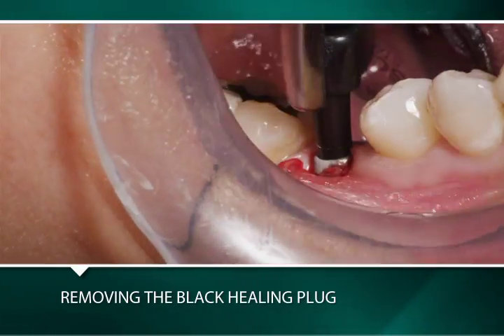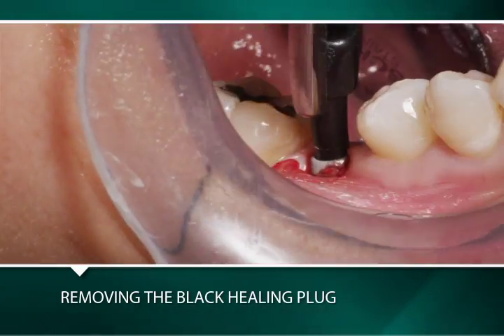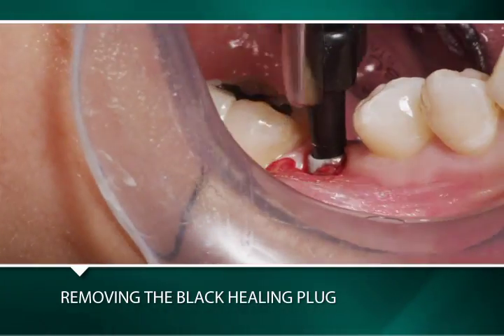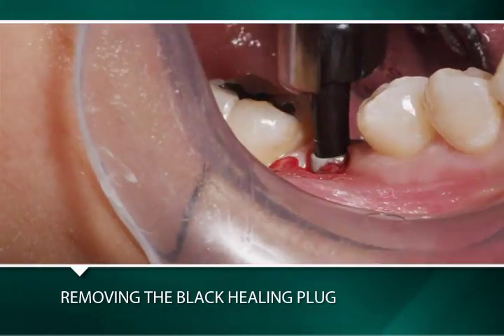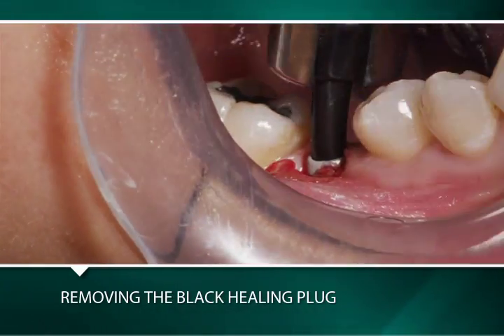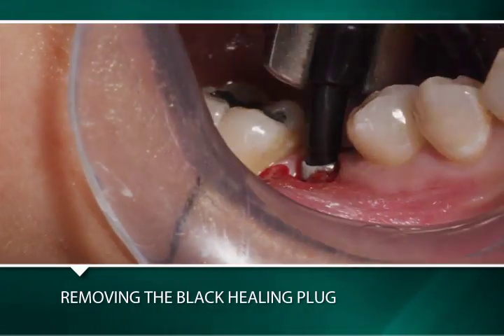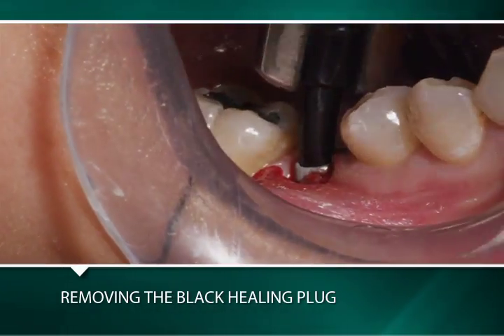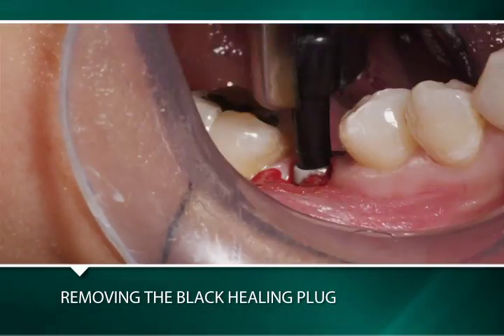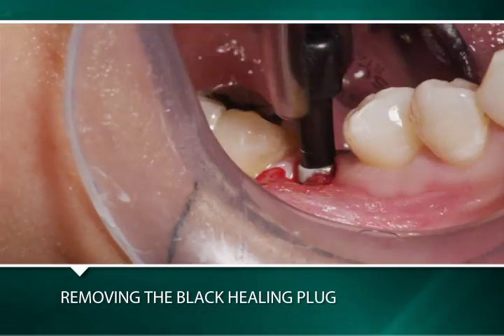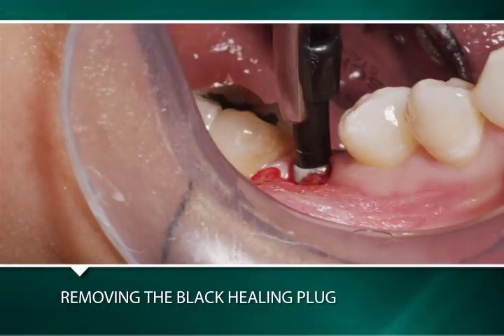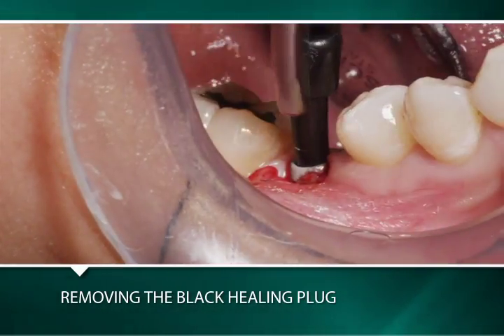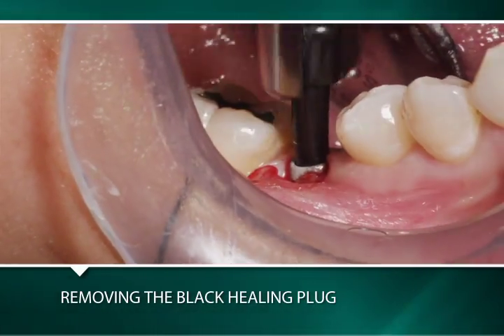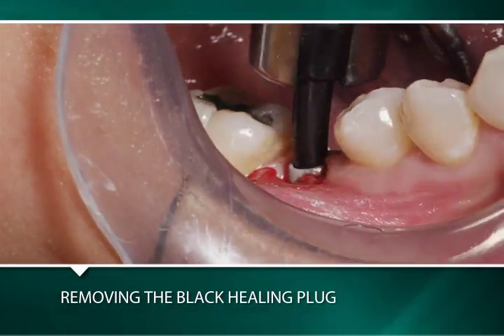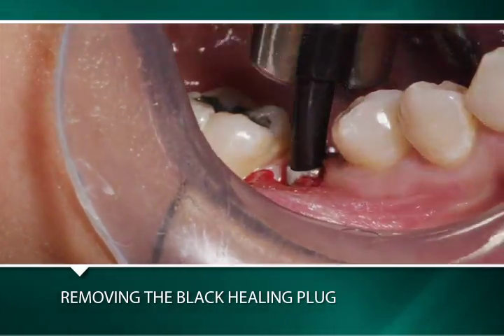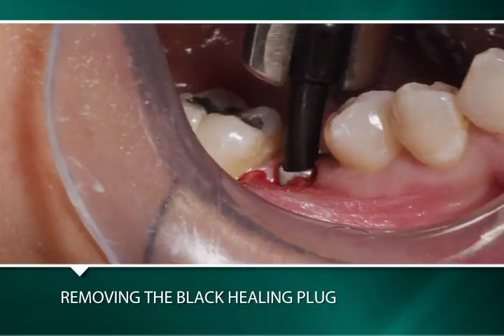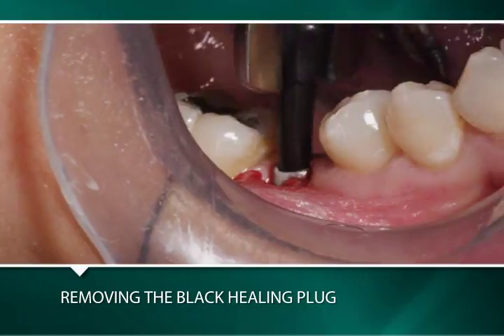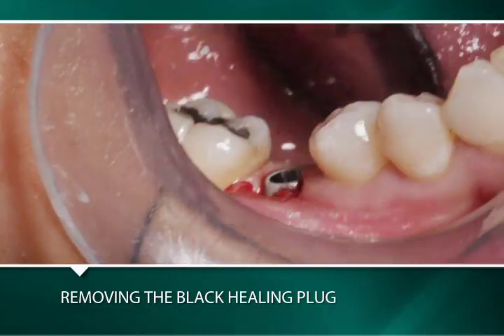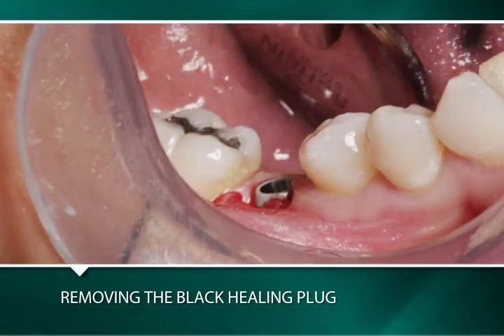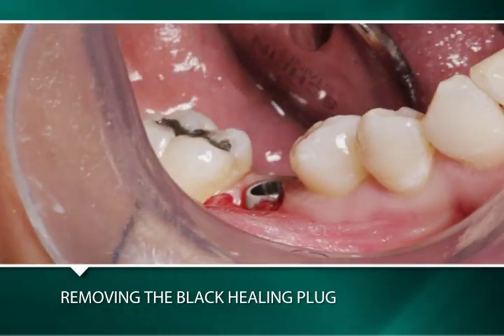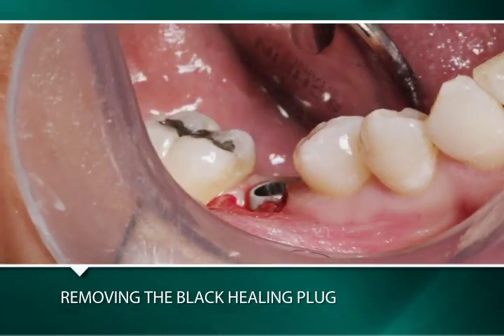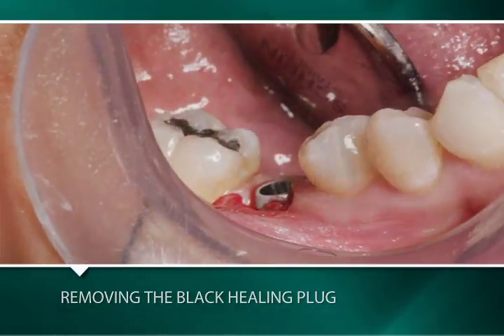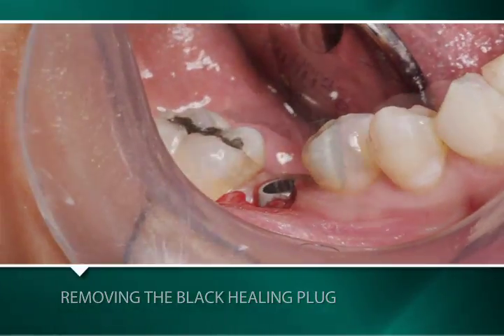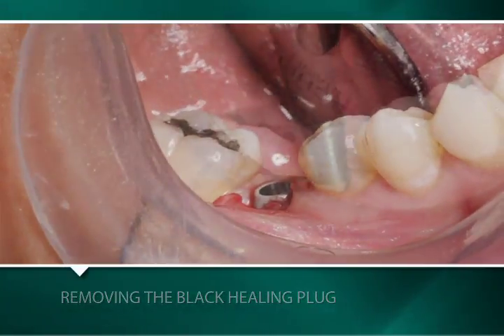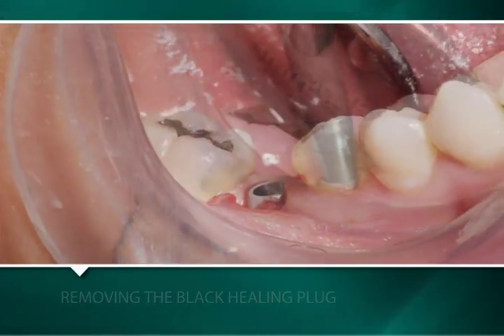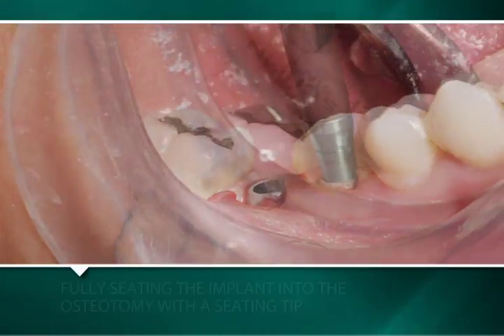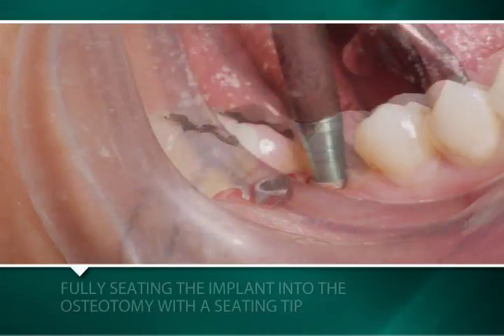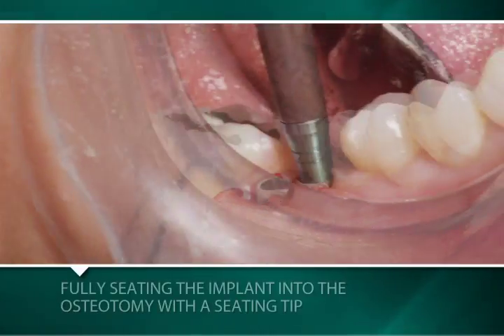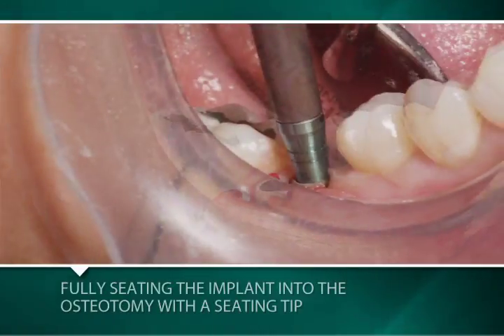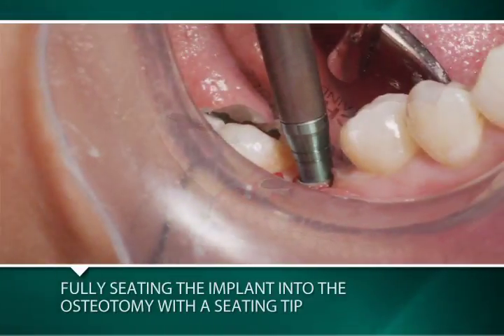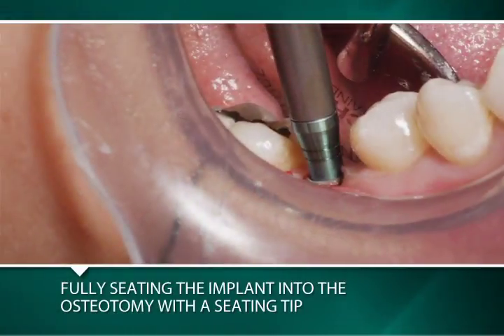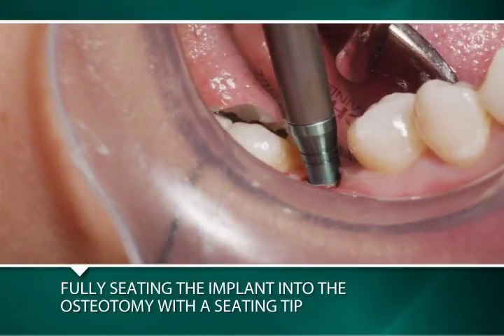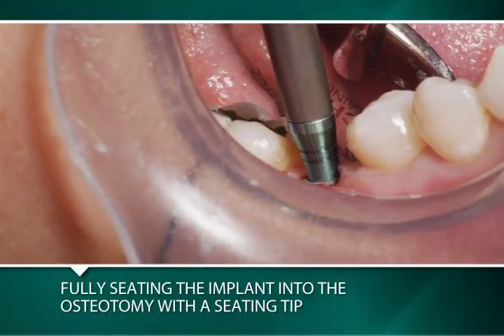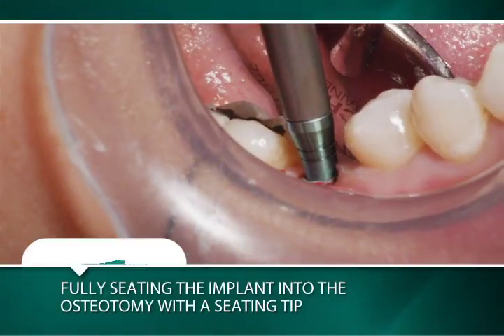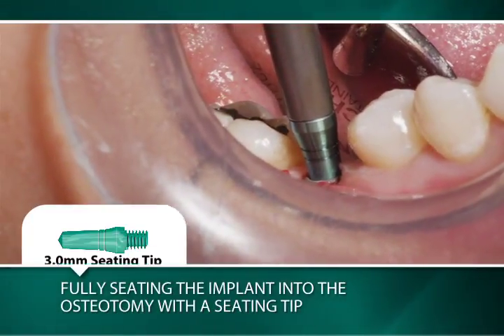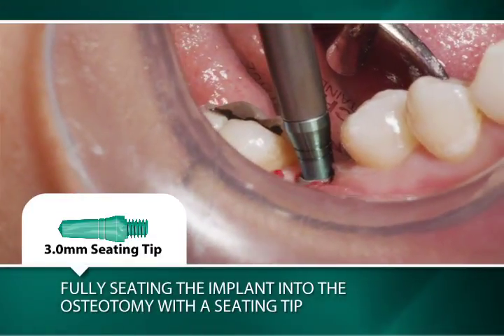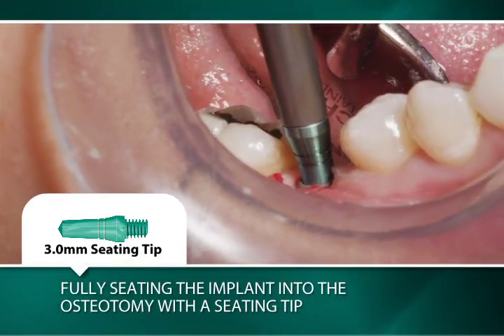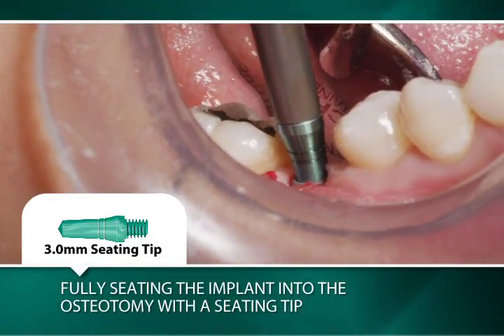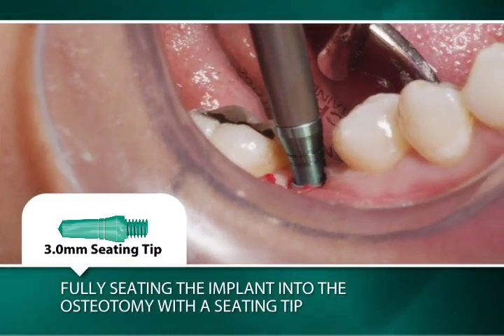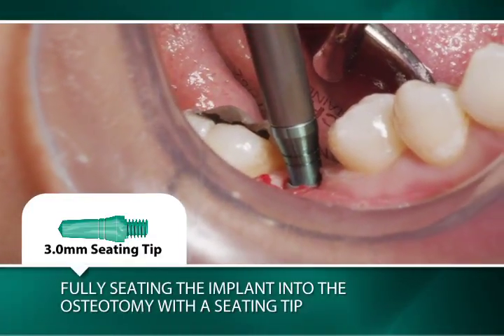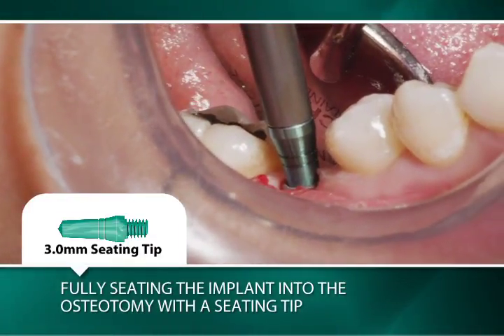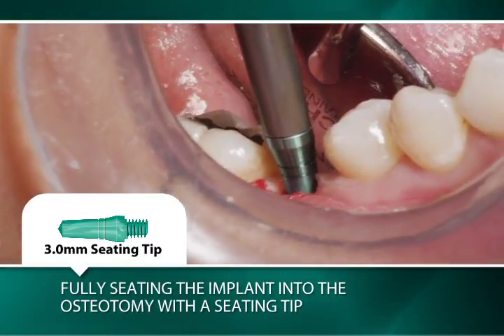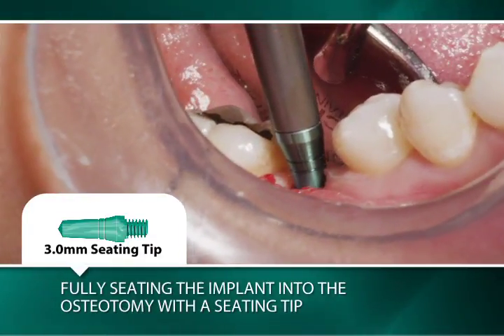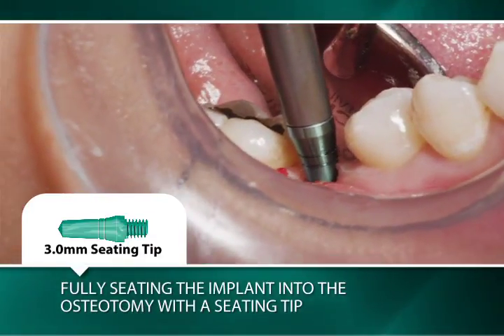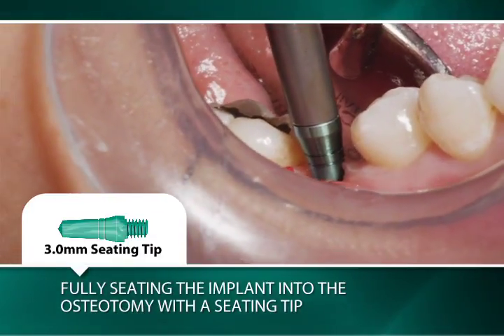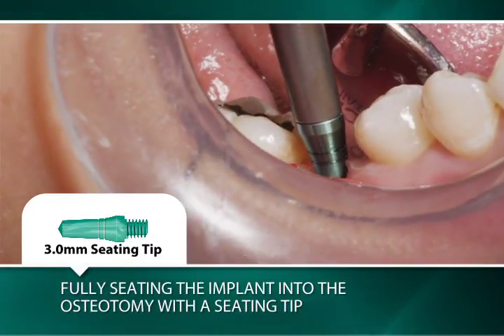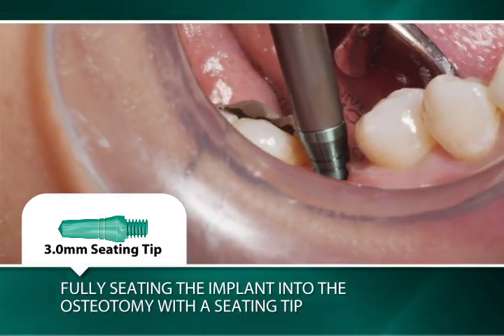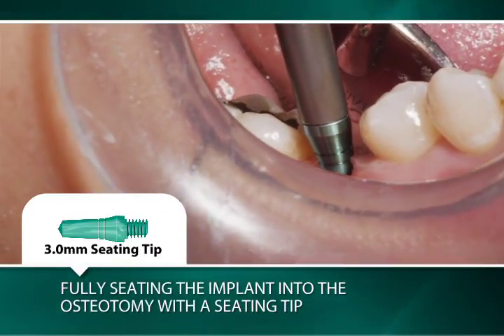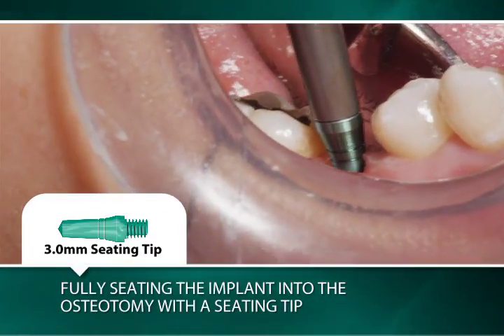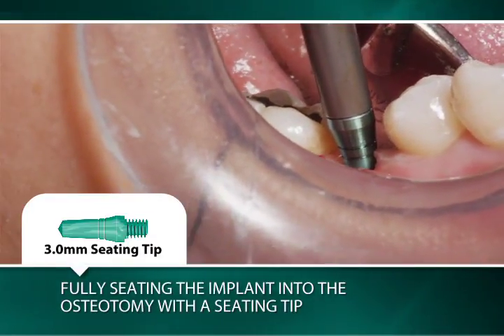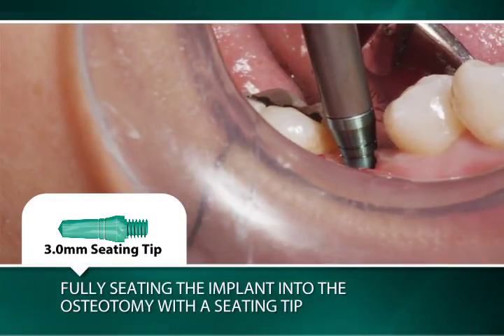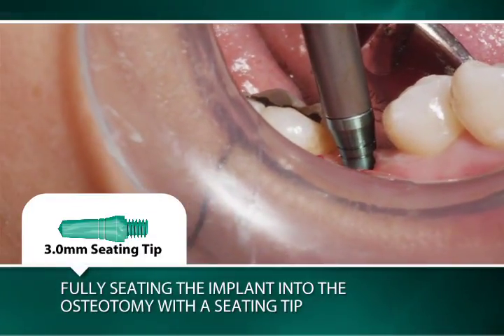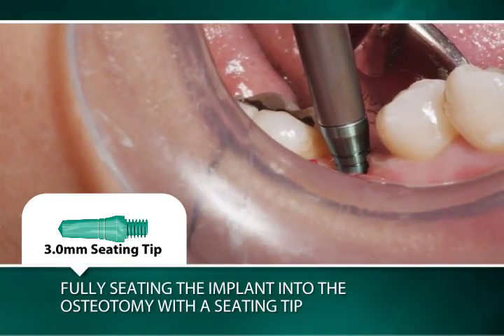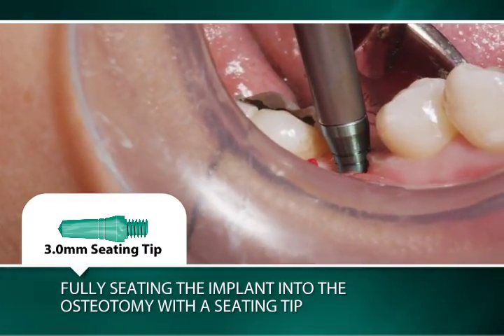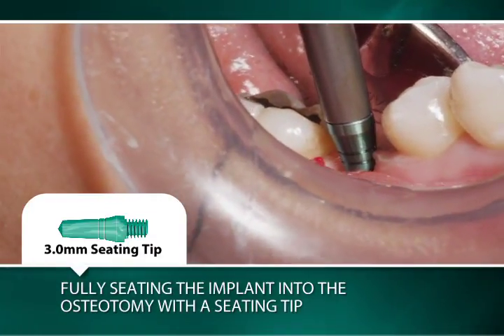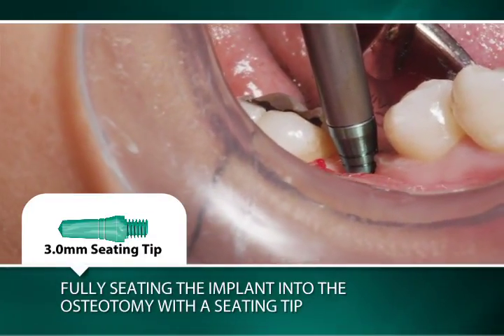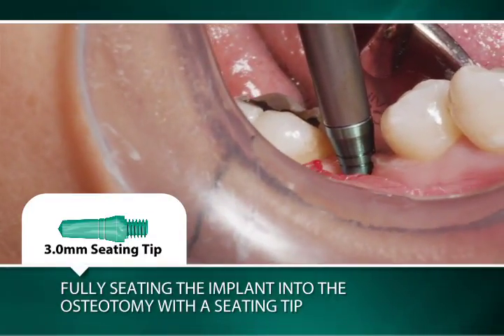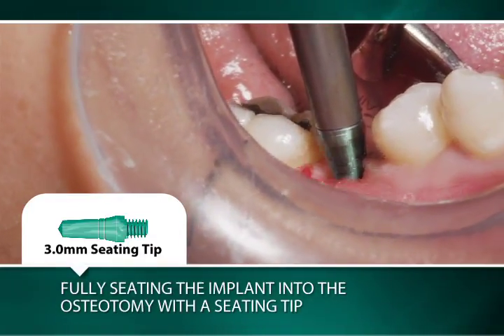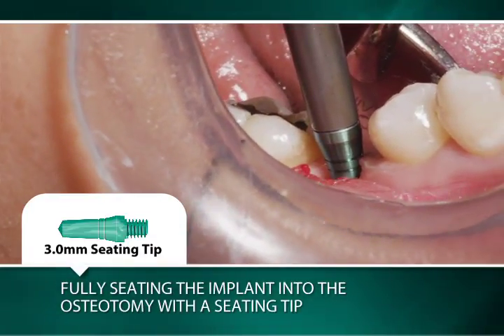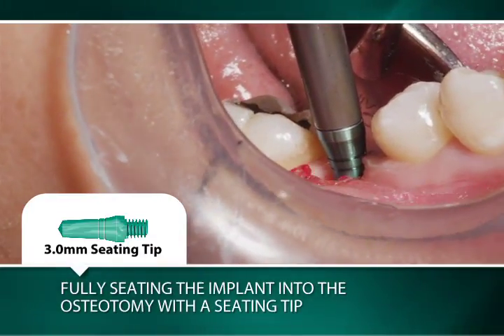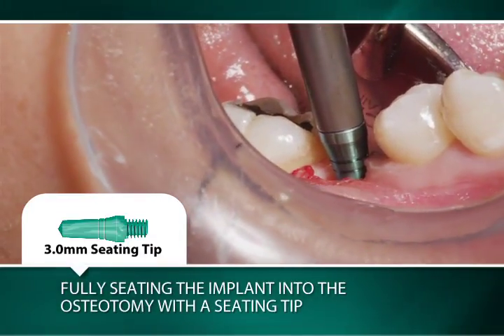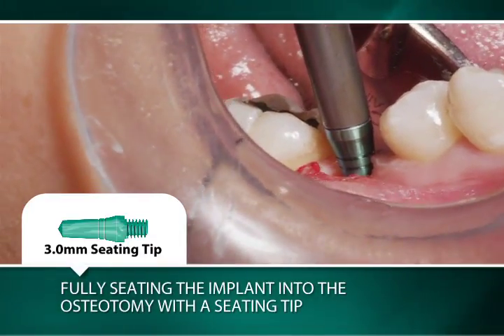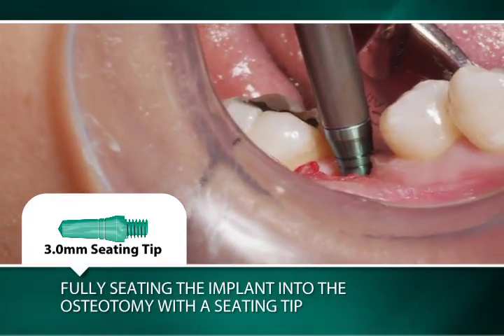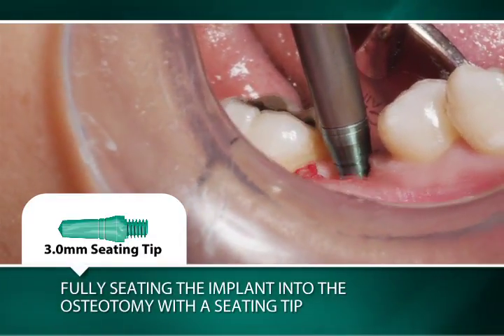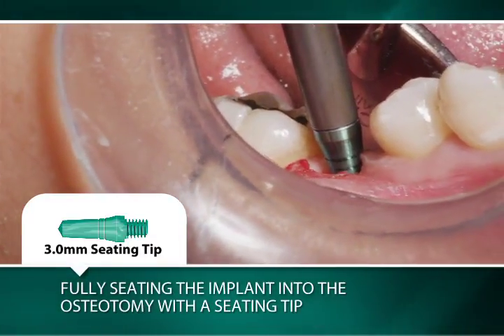The black healing plug is removed and the implant is fully seated using a 3 millimeter seating tip attached to a threaded straight handle.